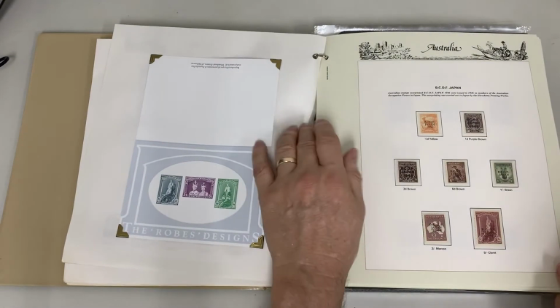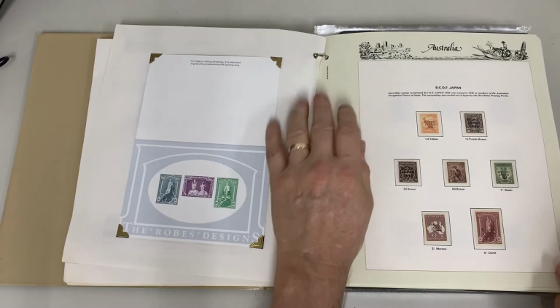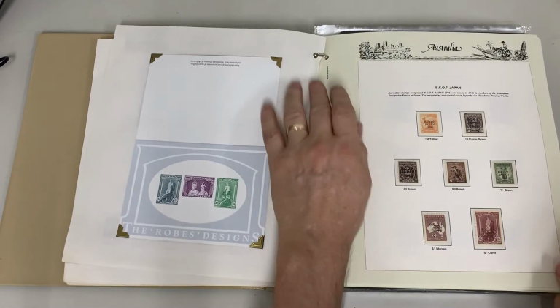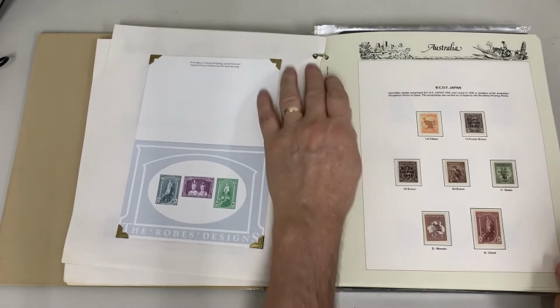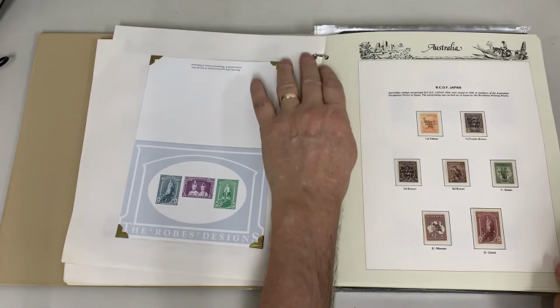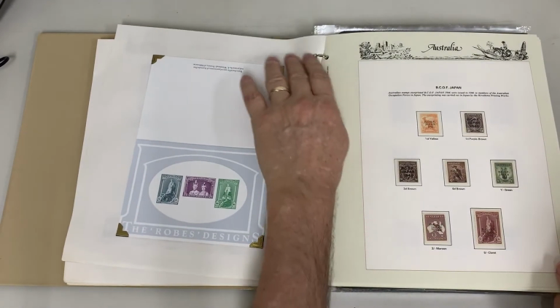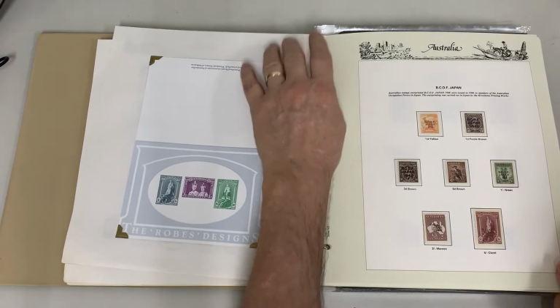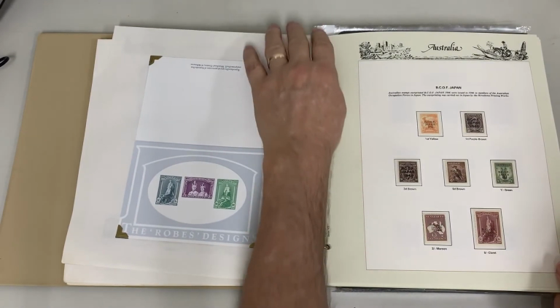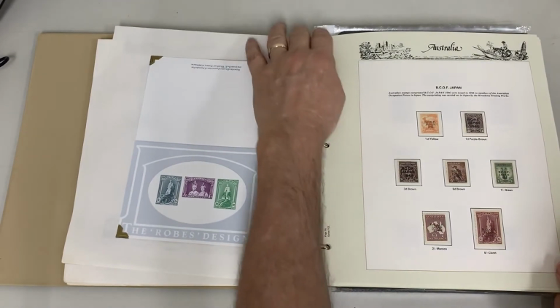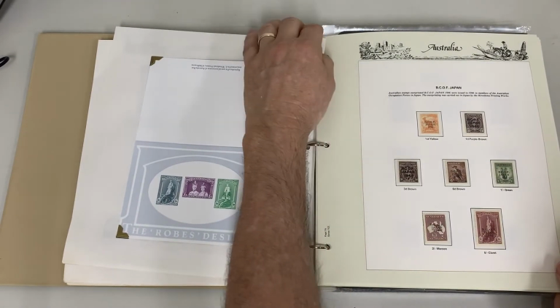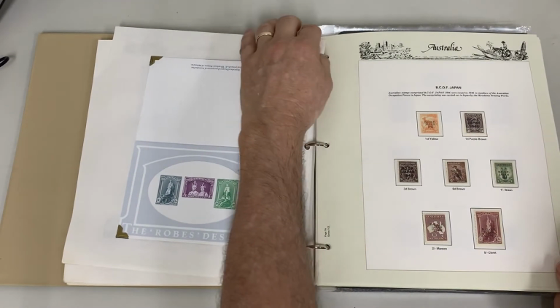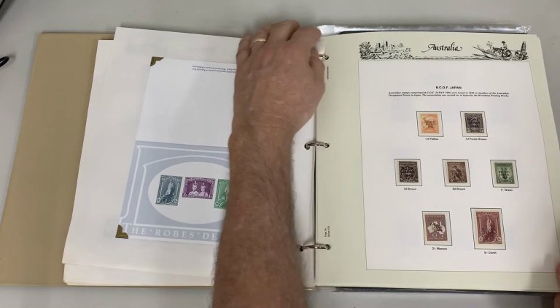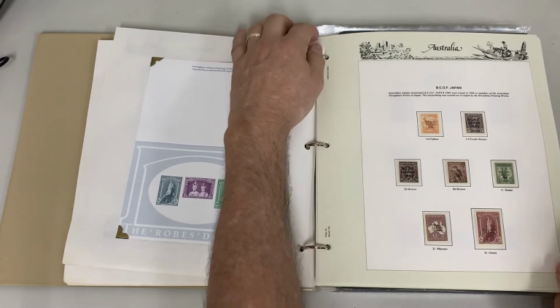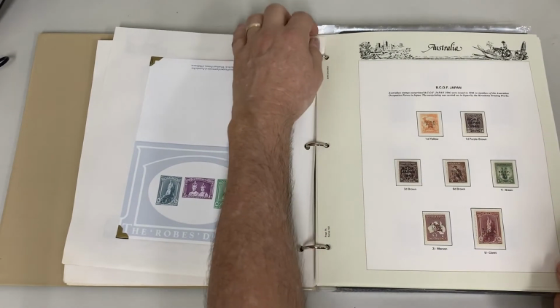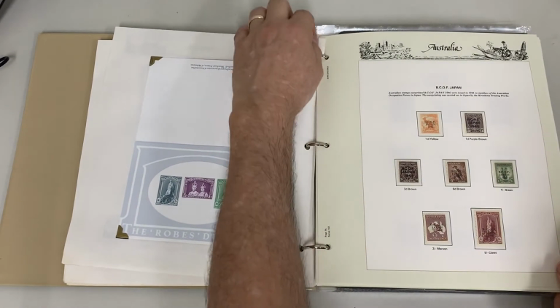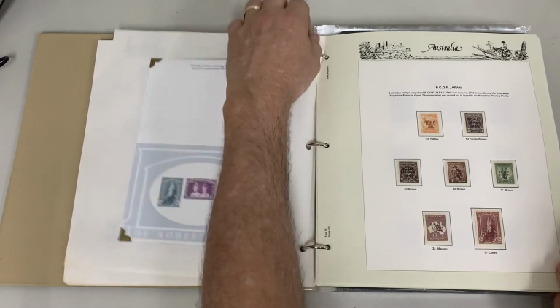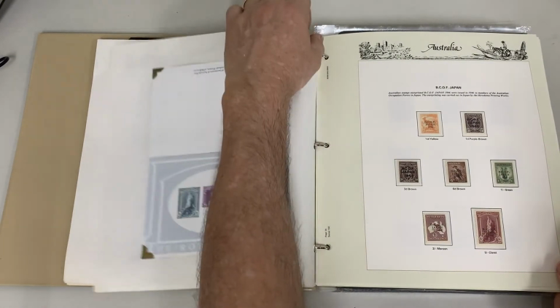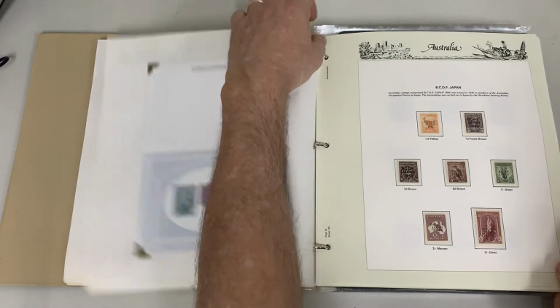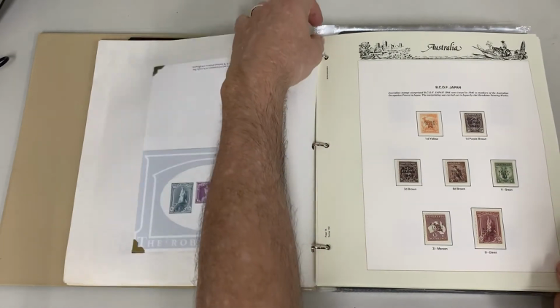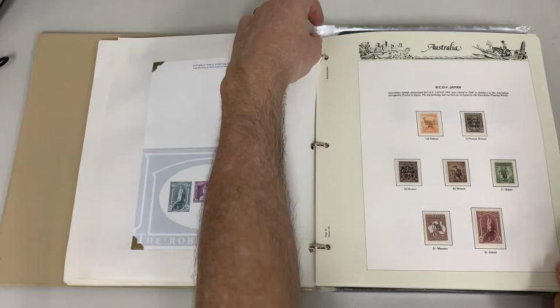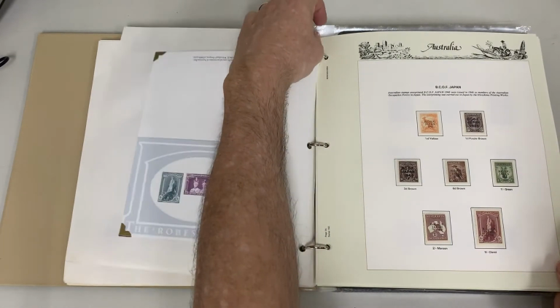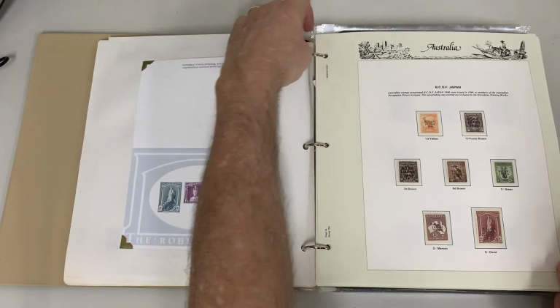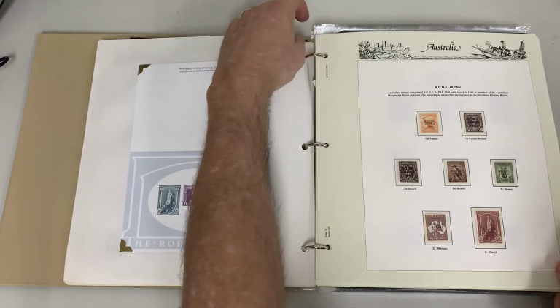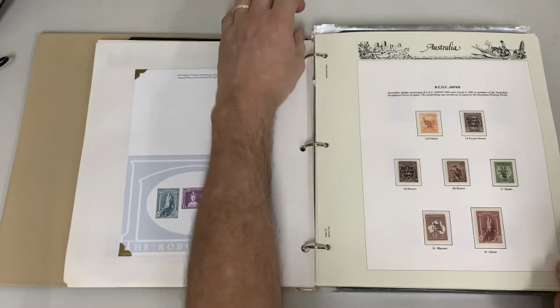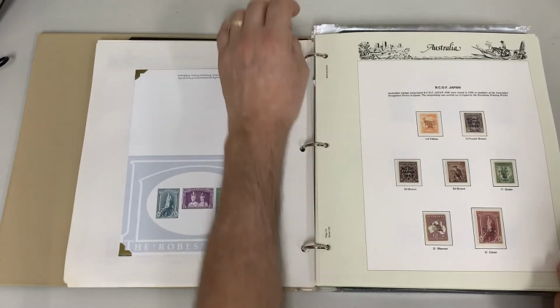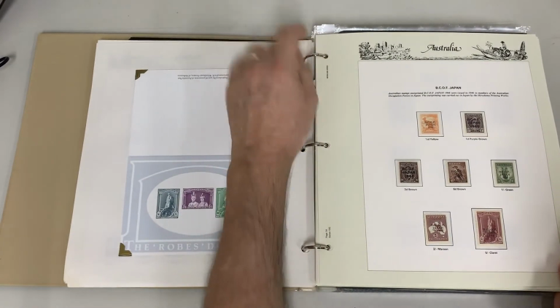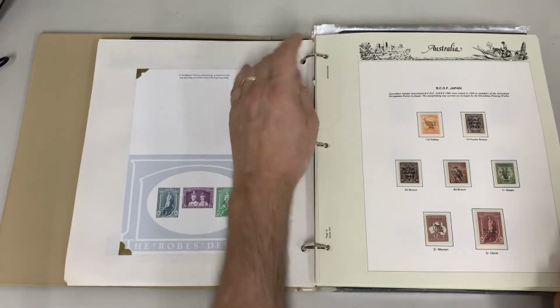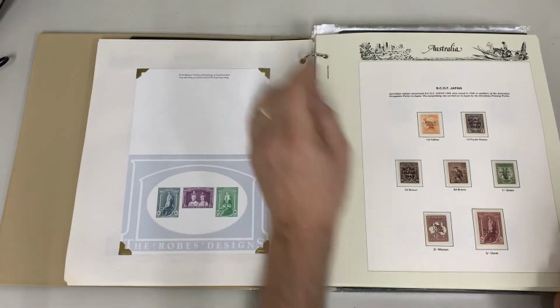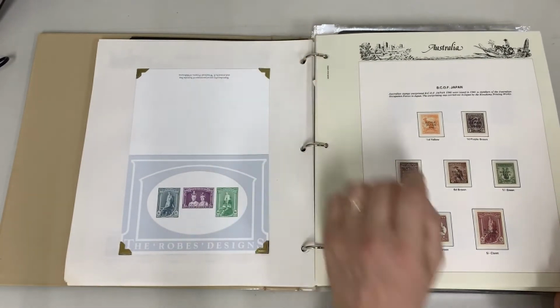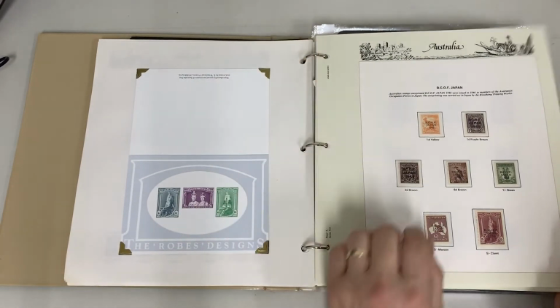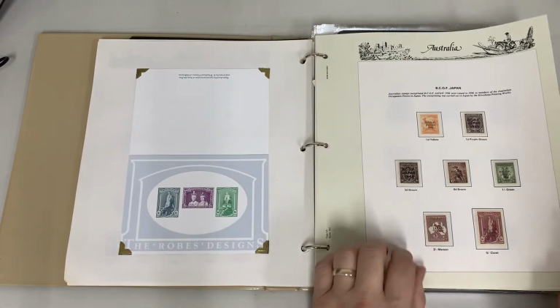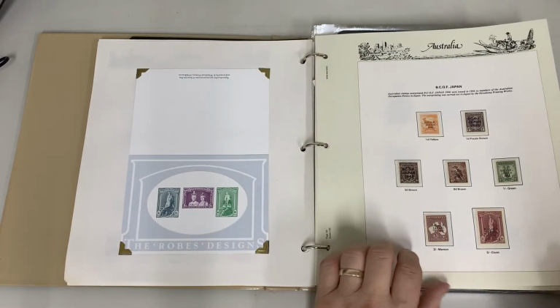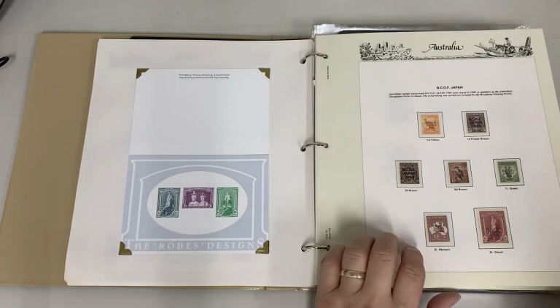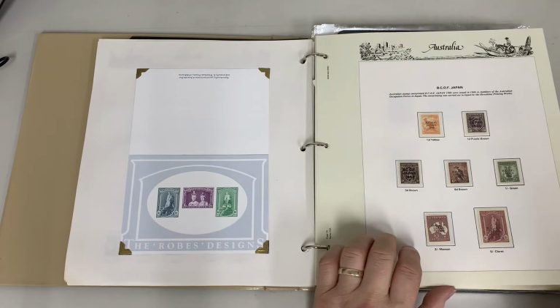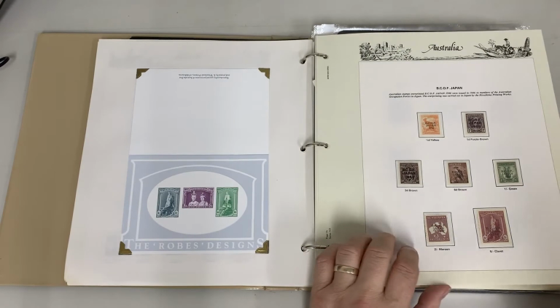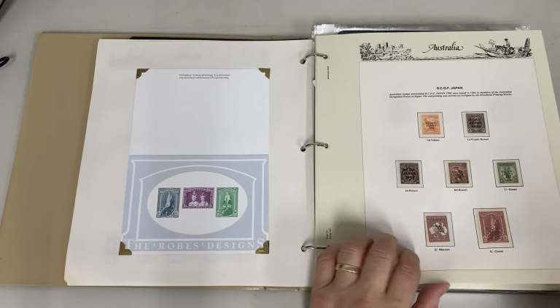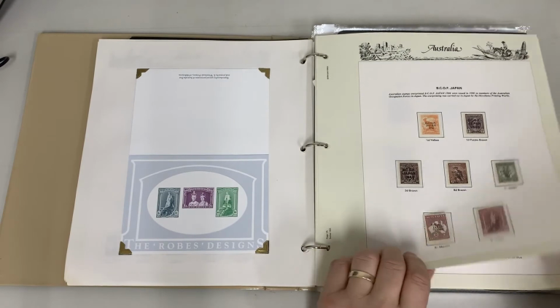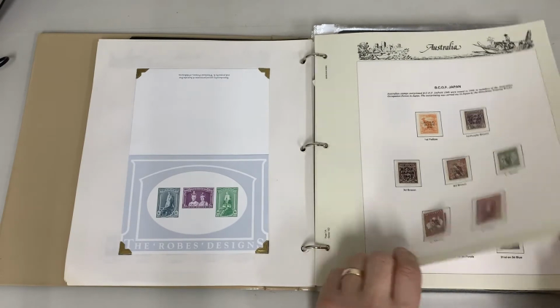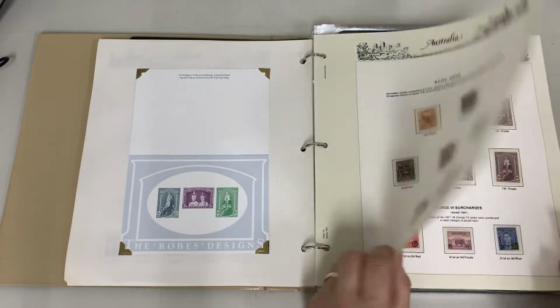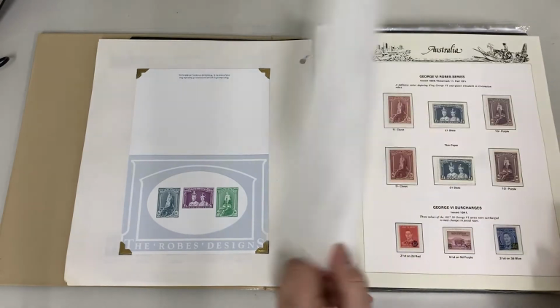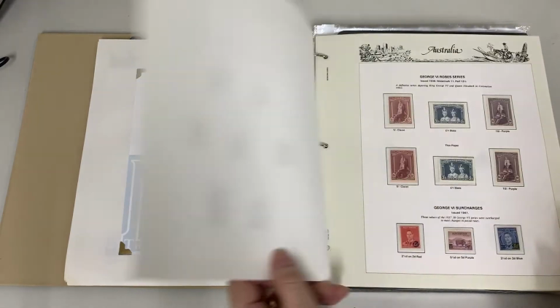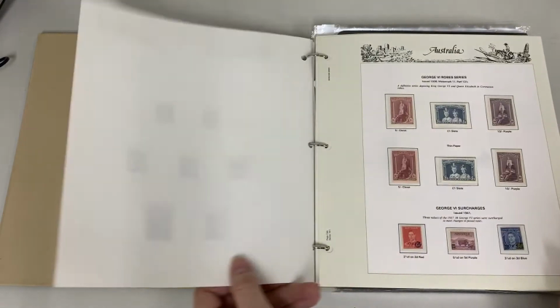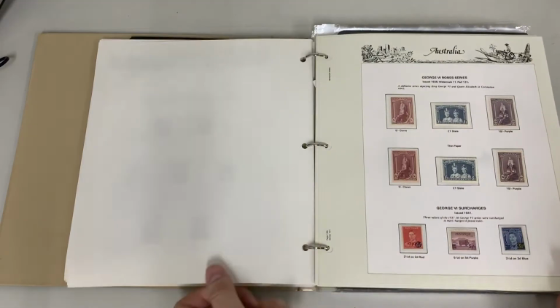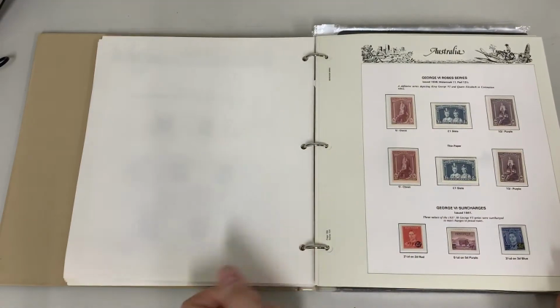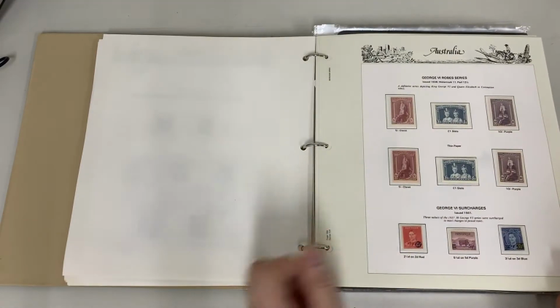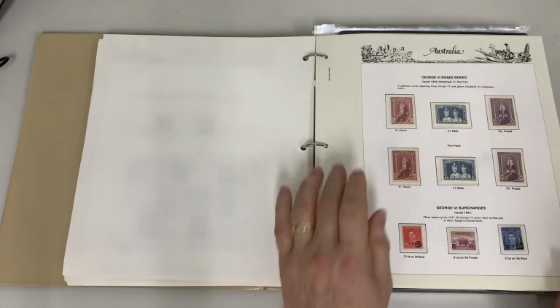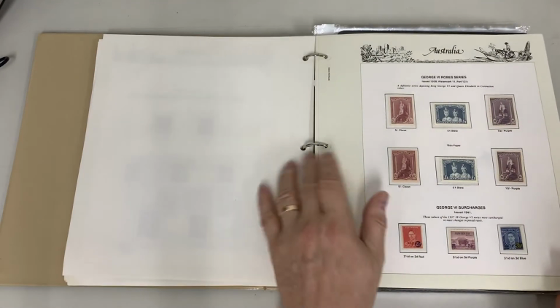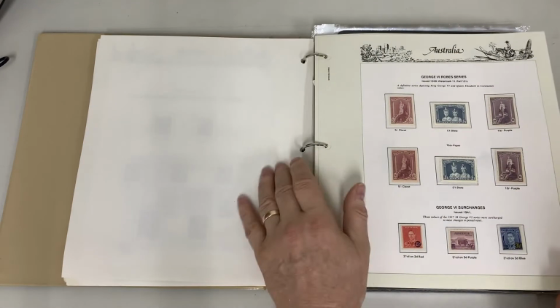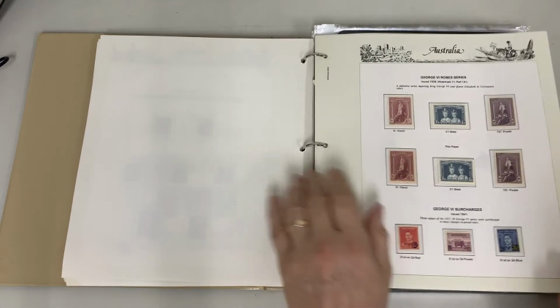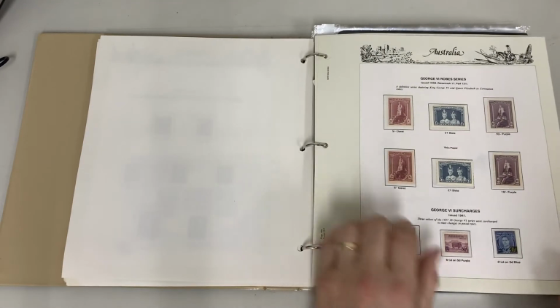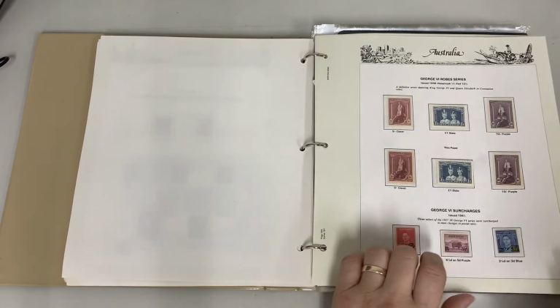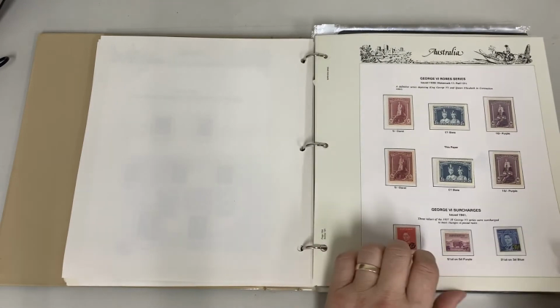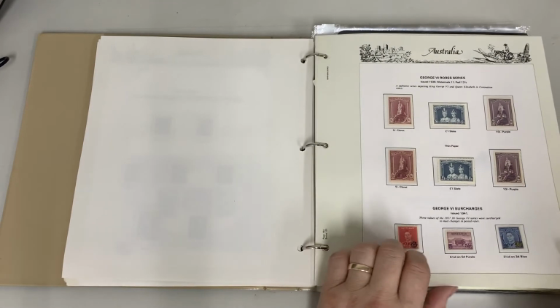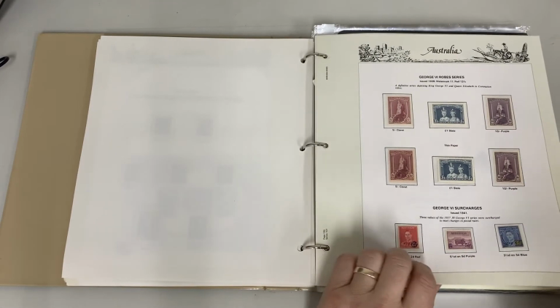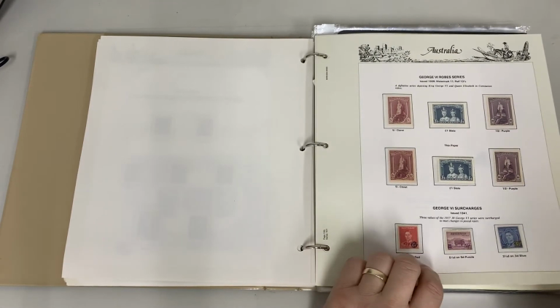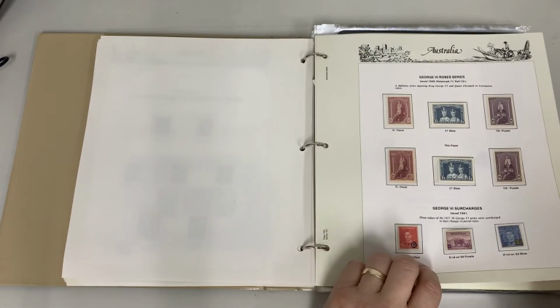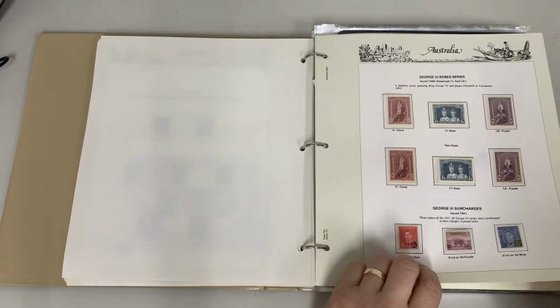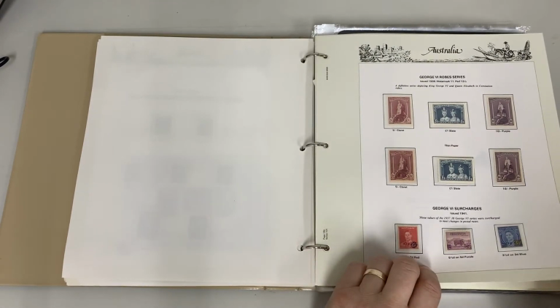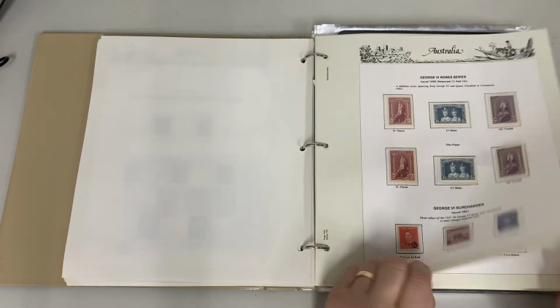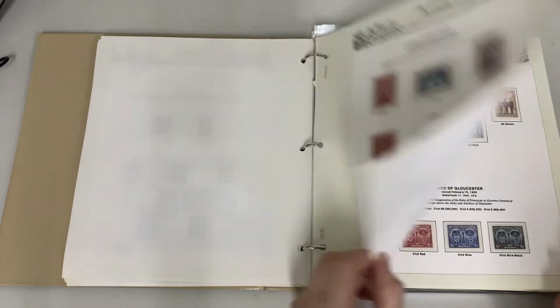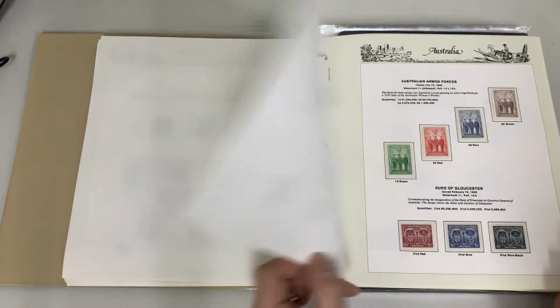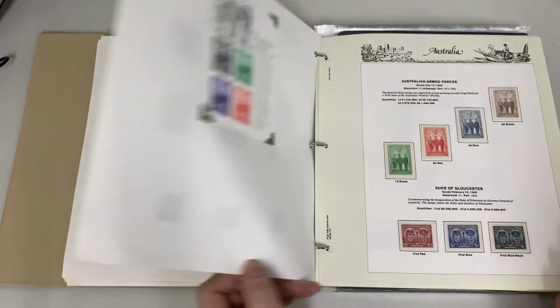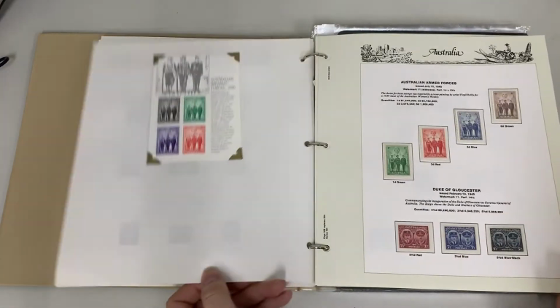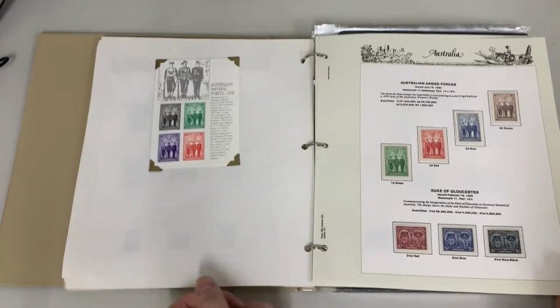Perf off to five shillings, thin paper, well centred — unusual. Both robes, papers.